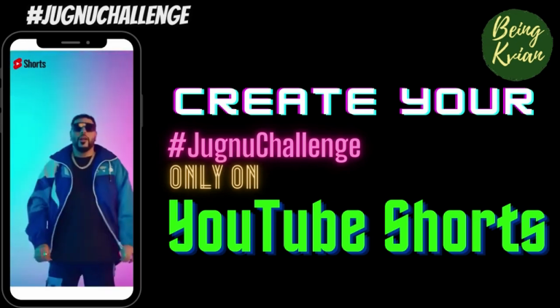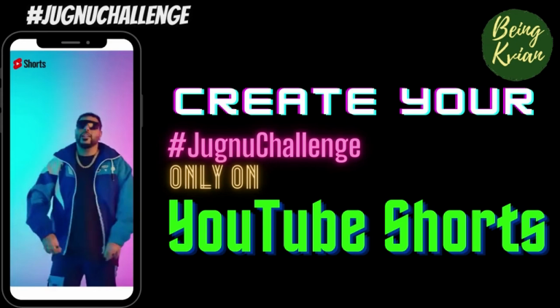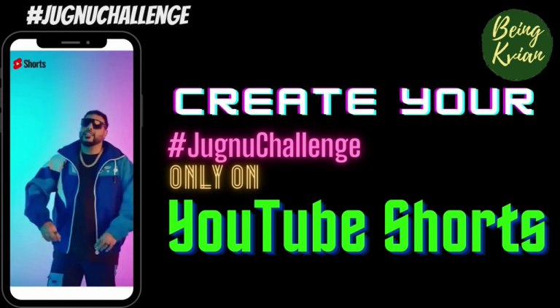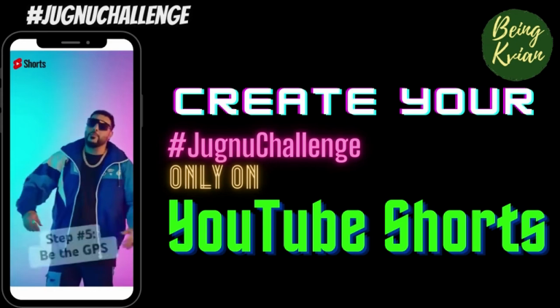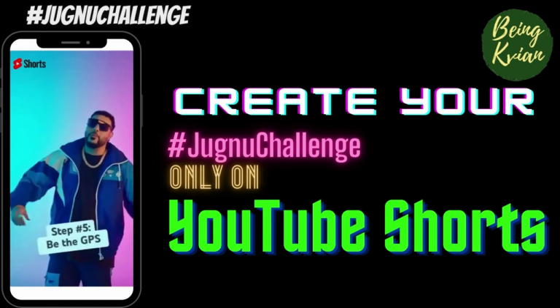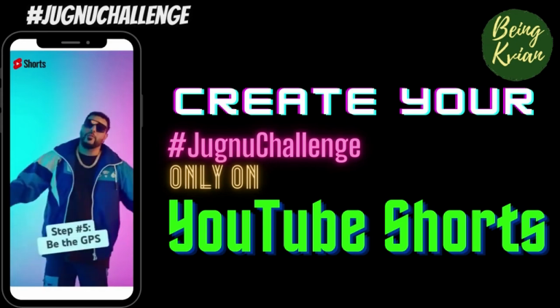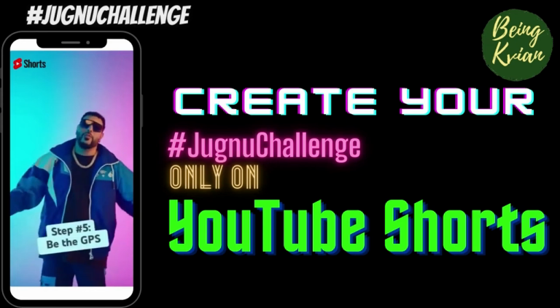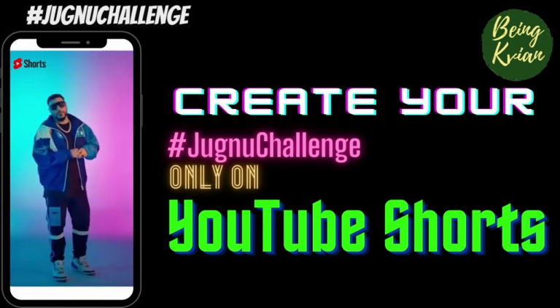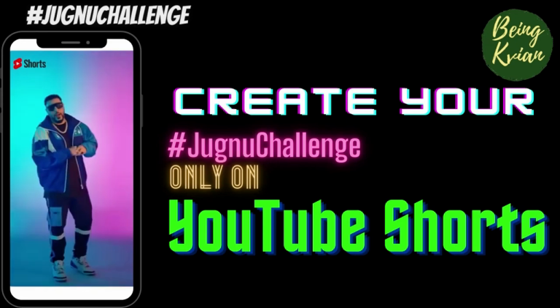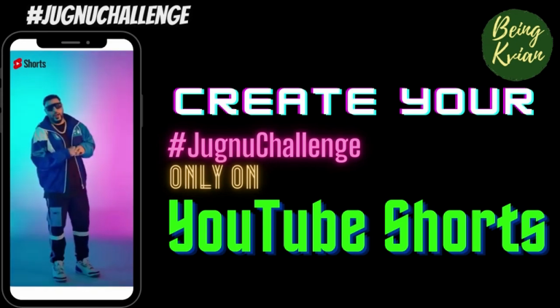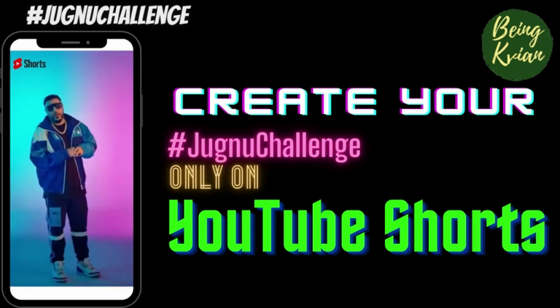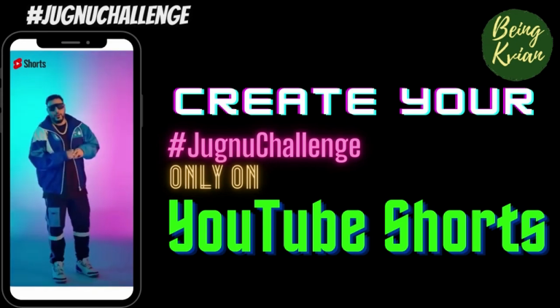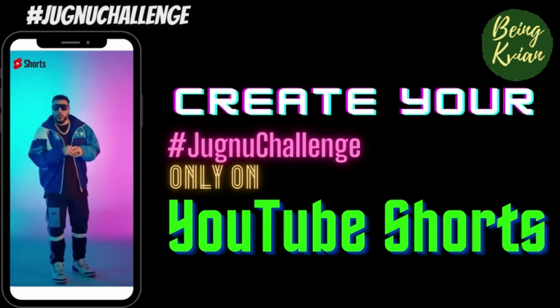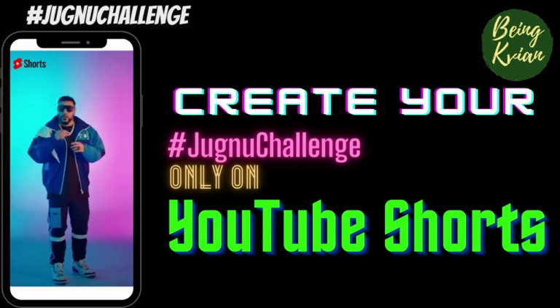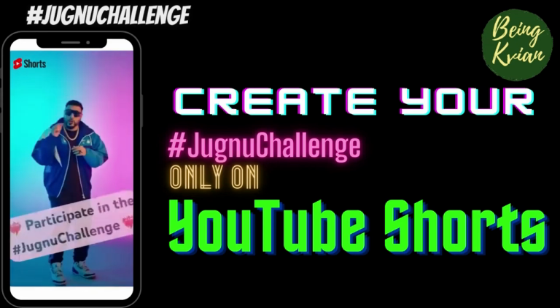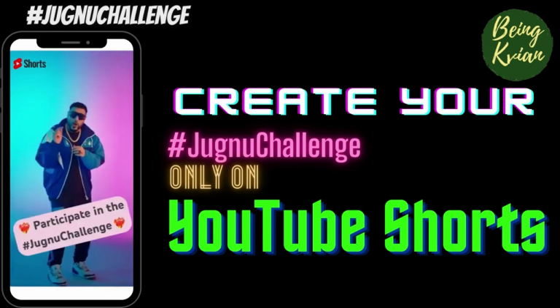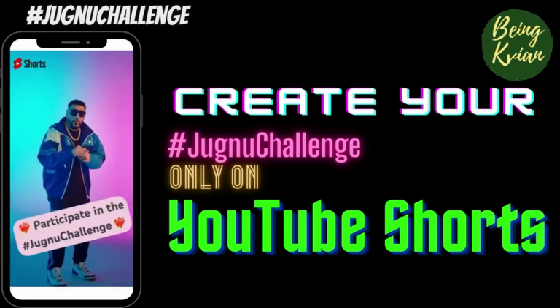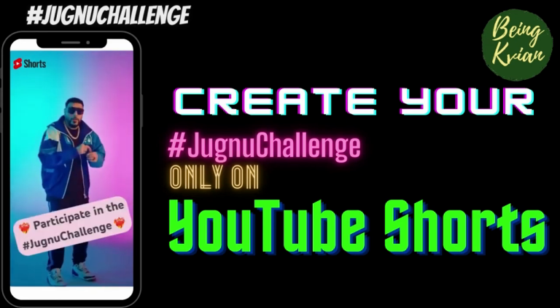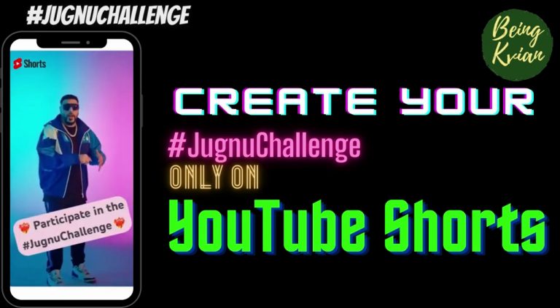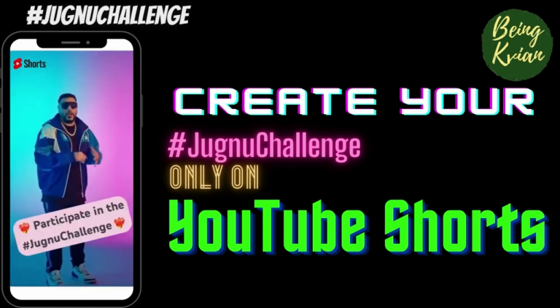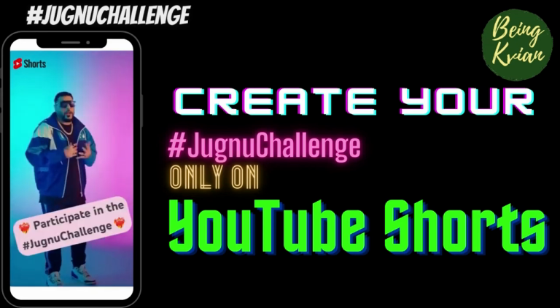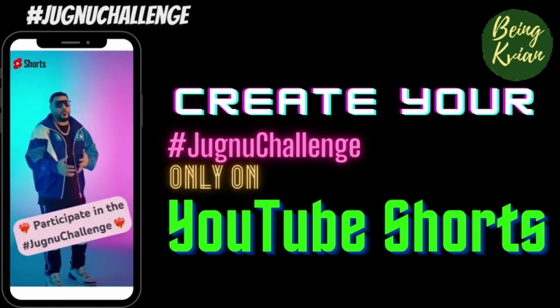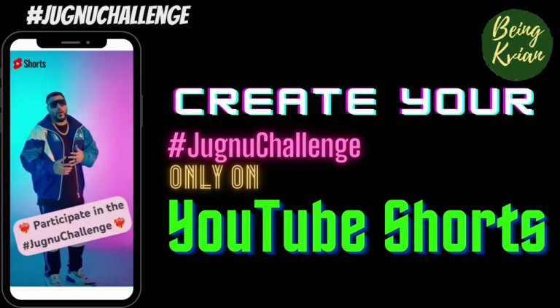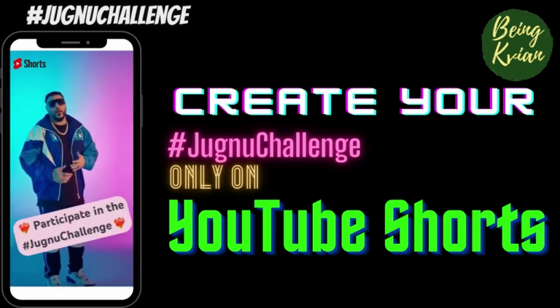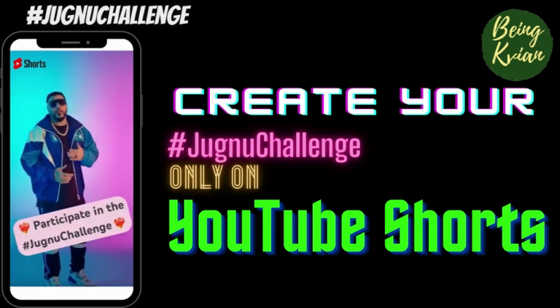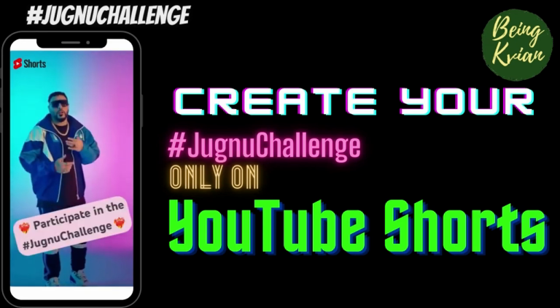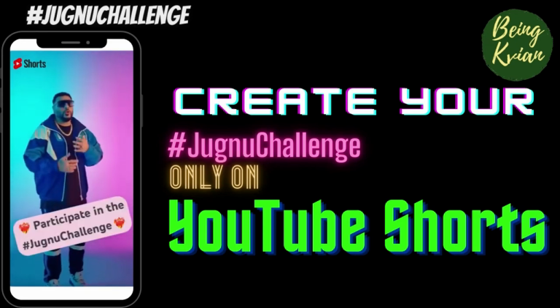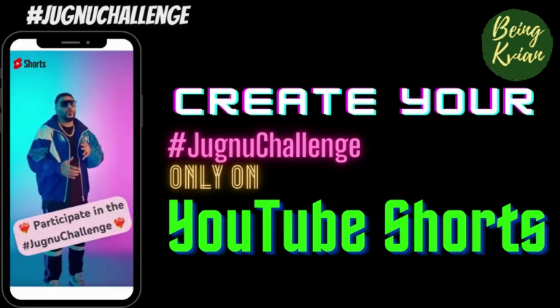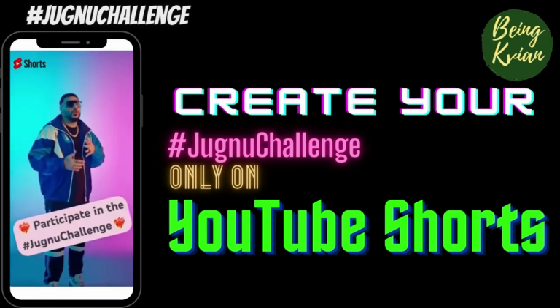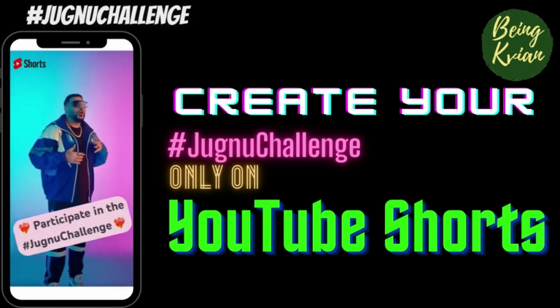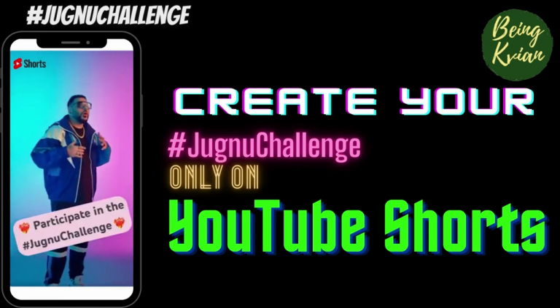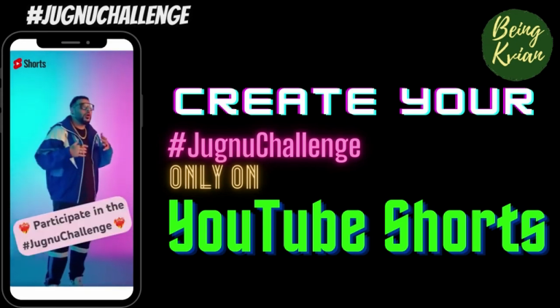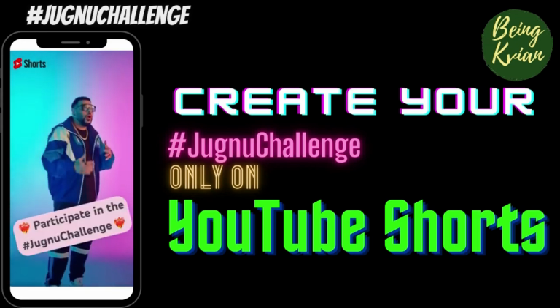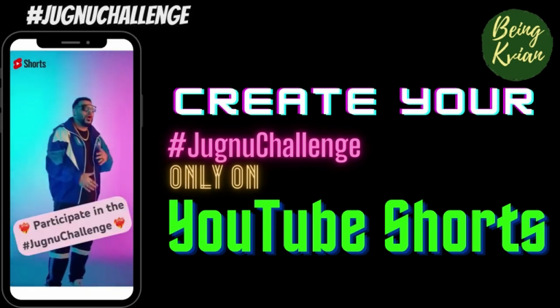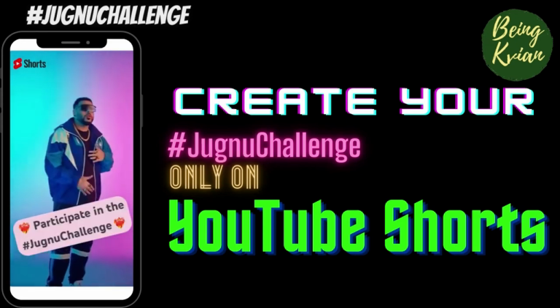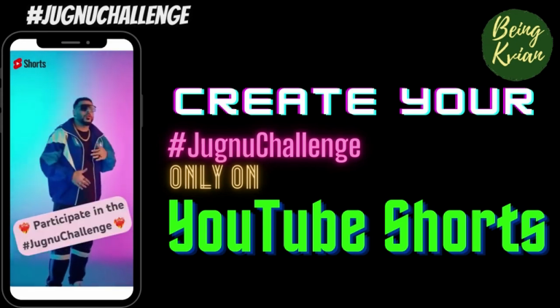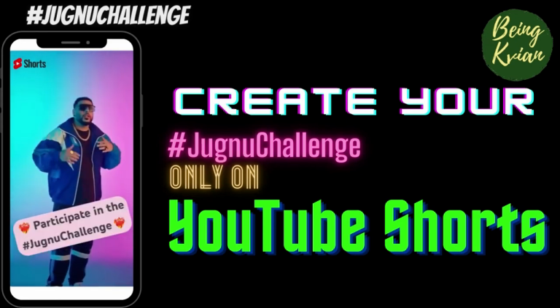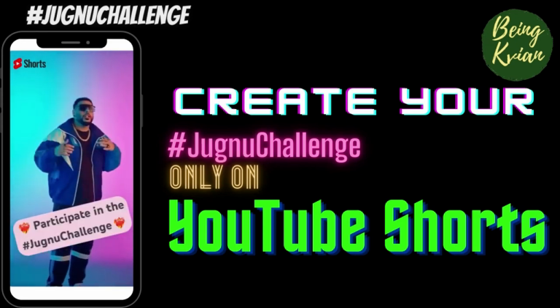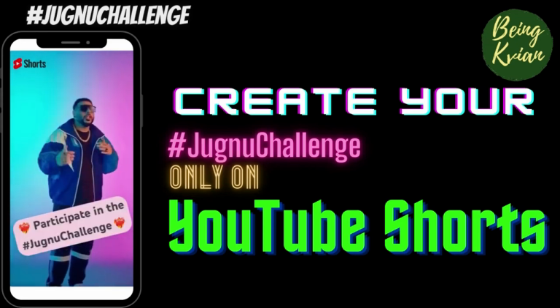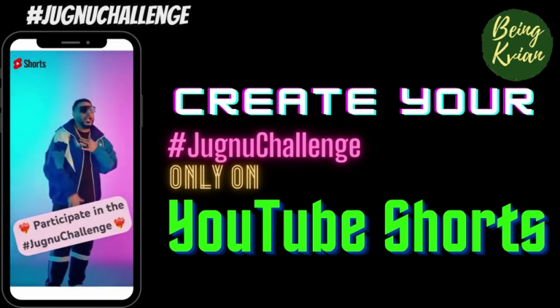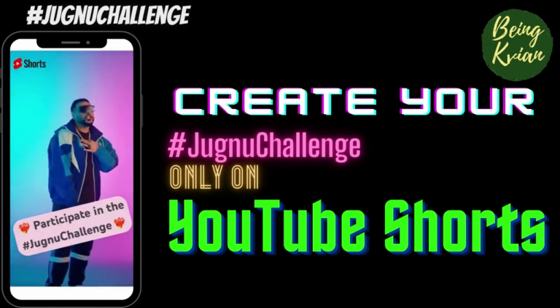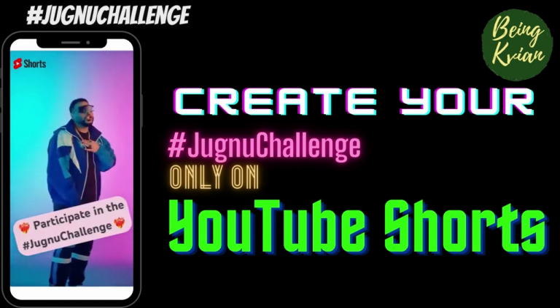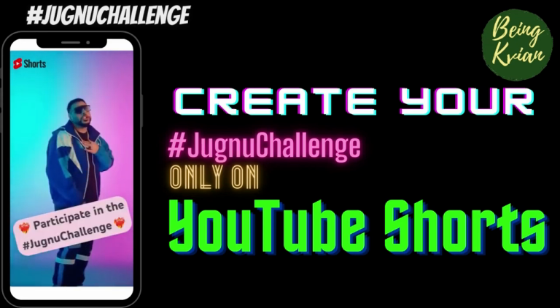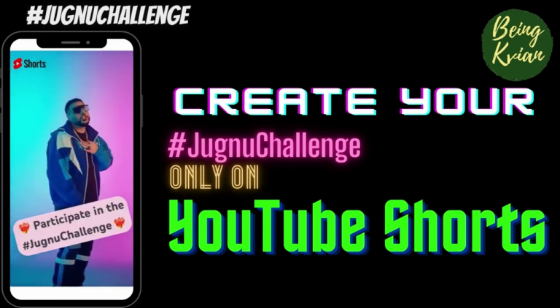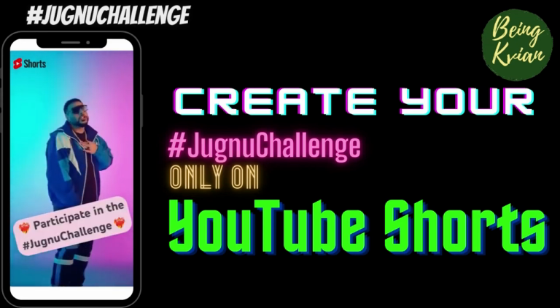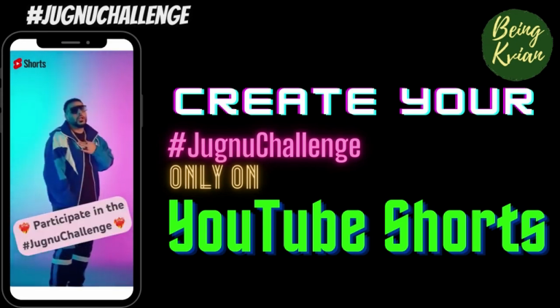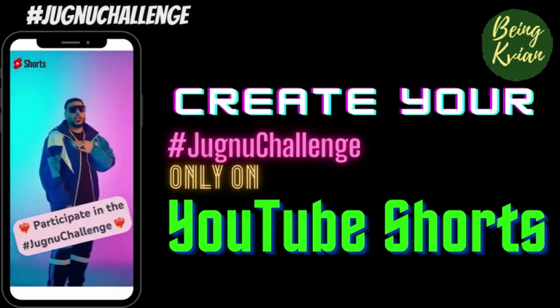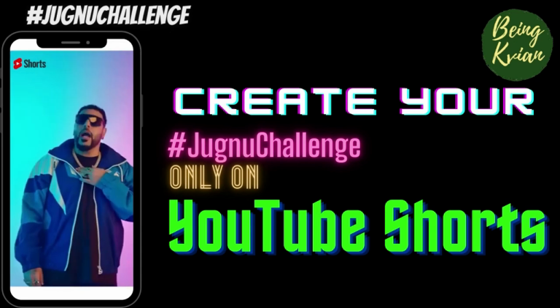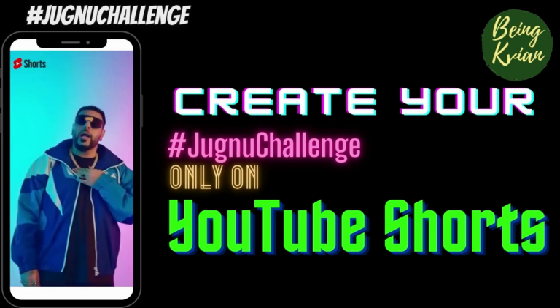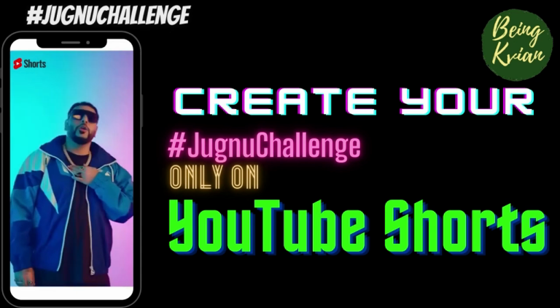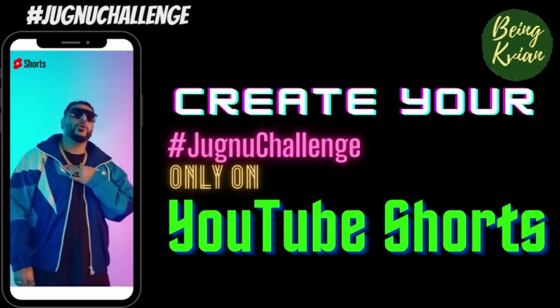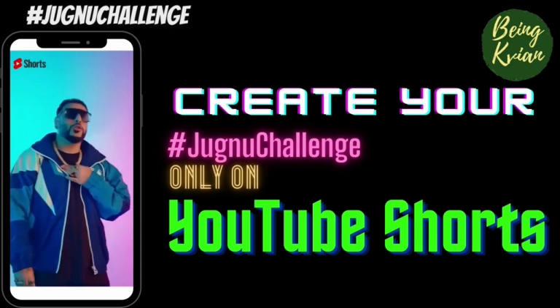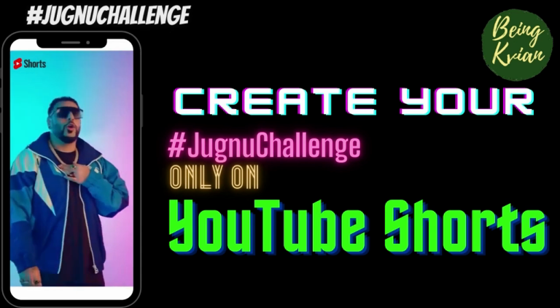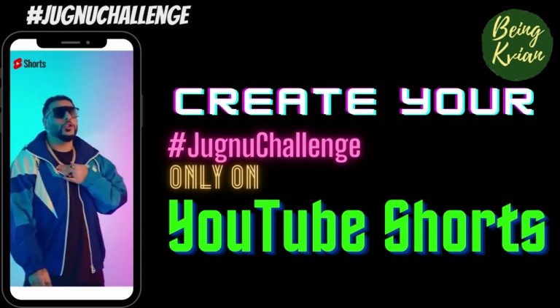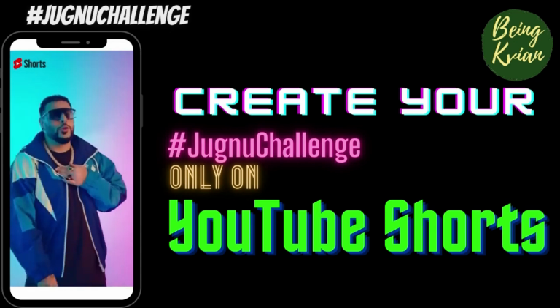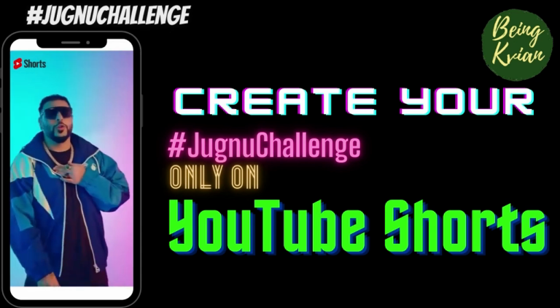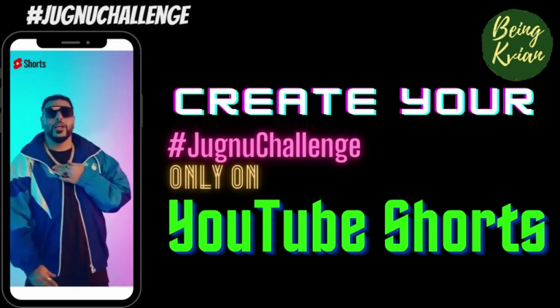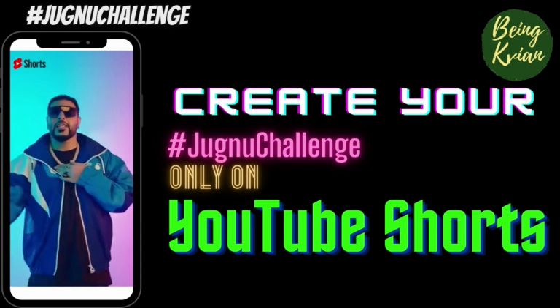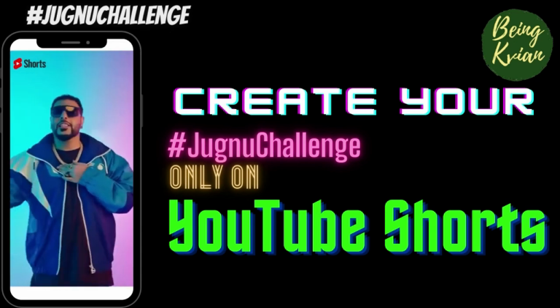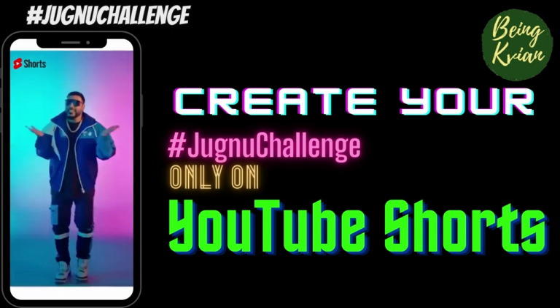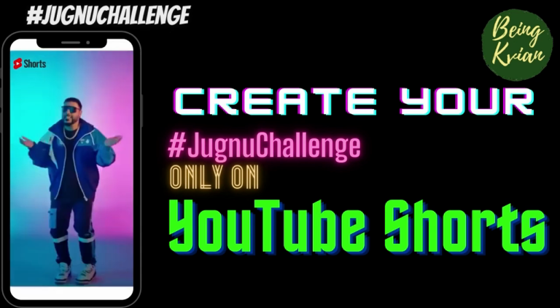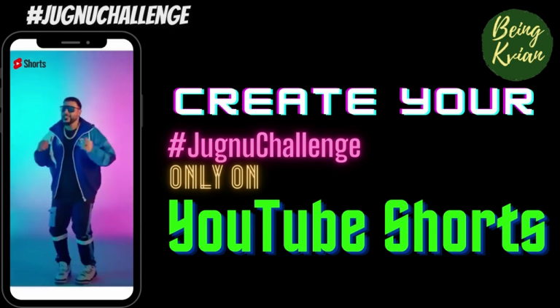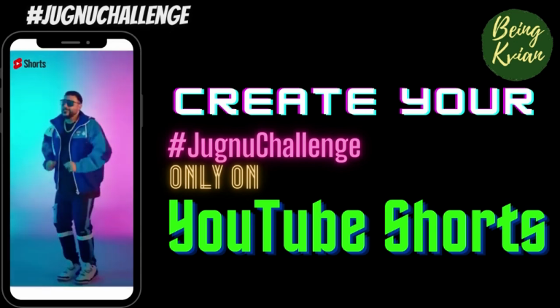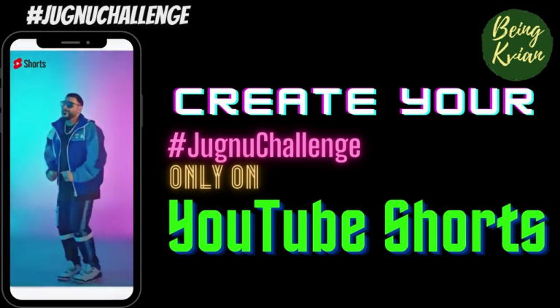Then, step number four — you have to do it! So go now and take part in the Jimnu Dance Challenge, because my new song, Jimnu, is out now.